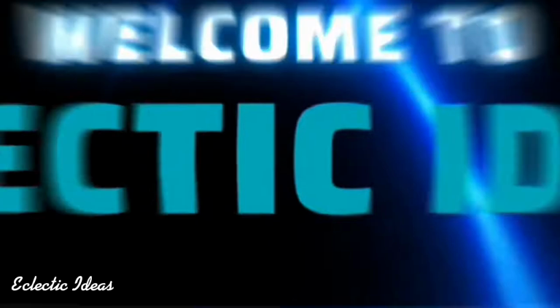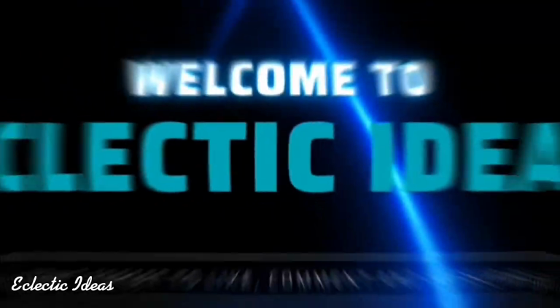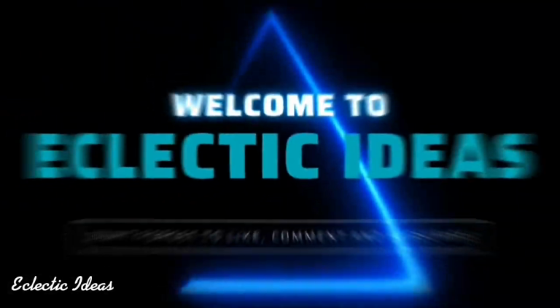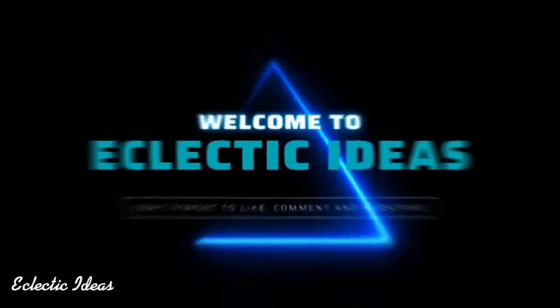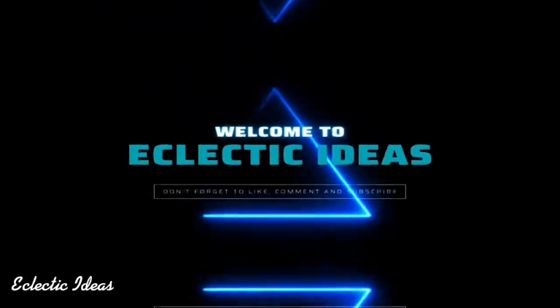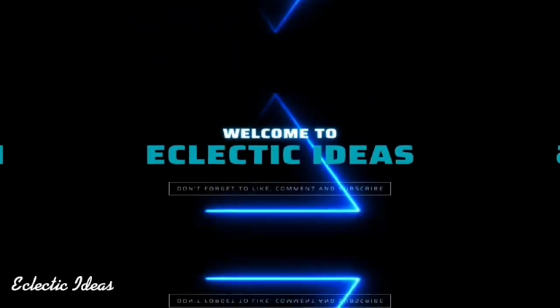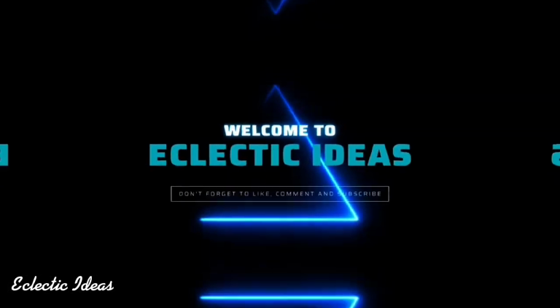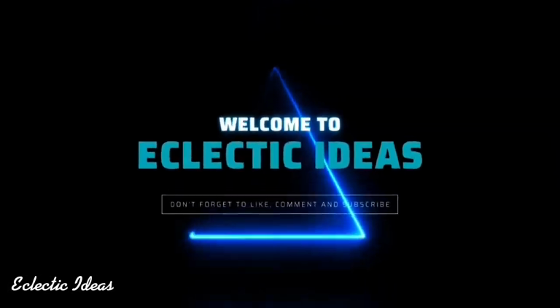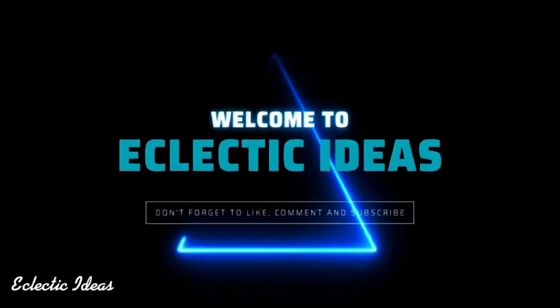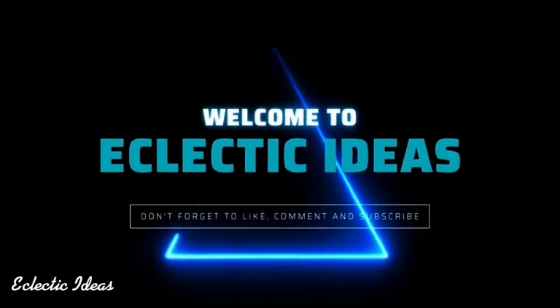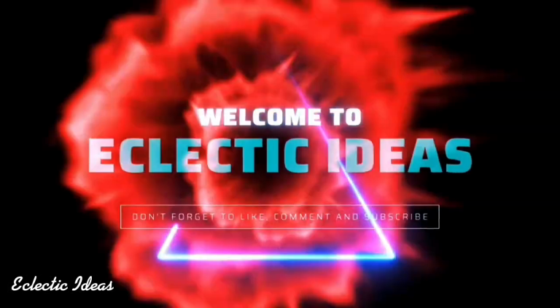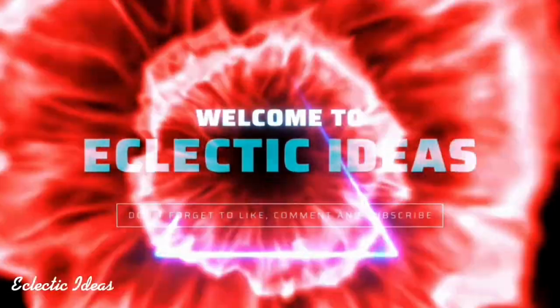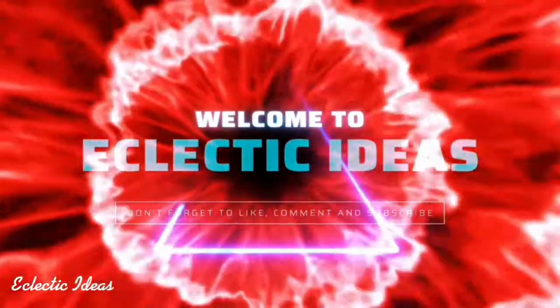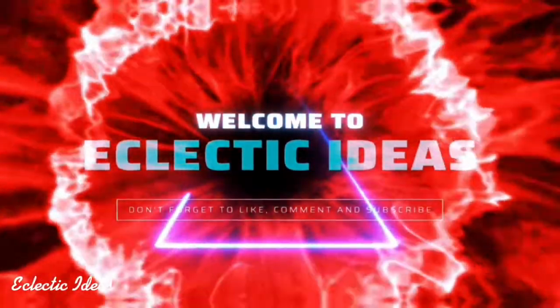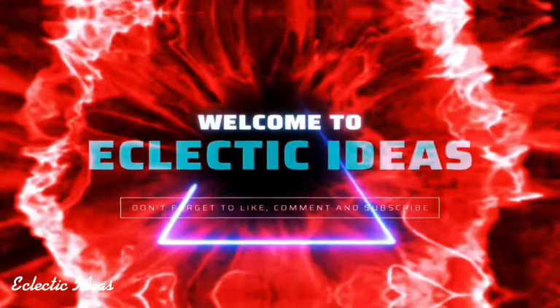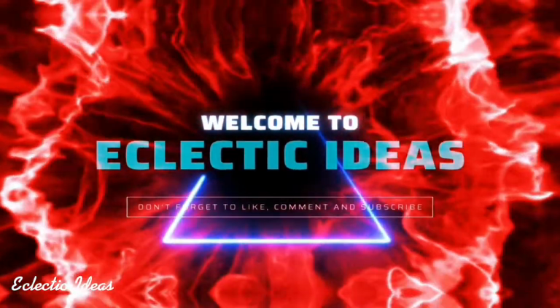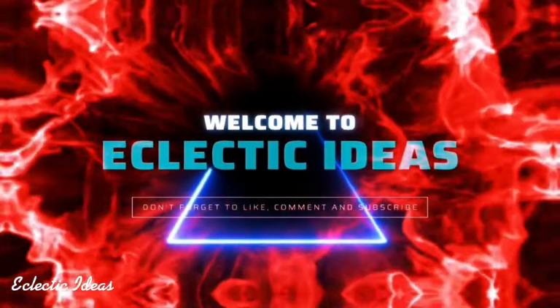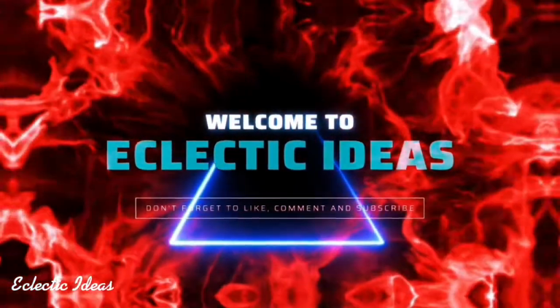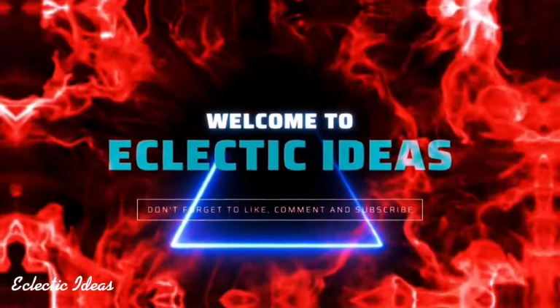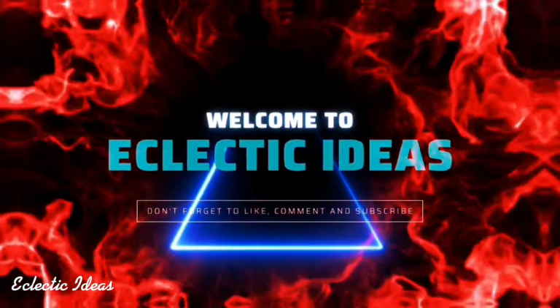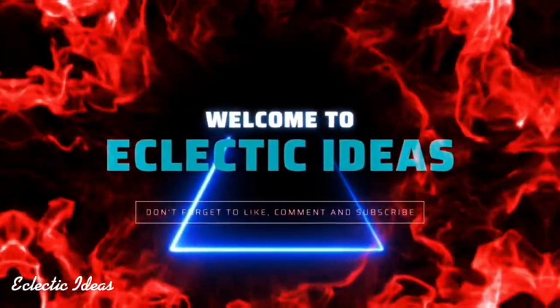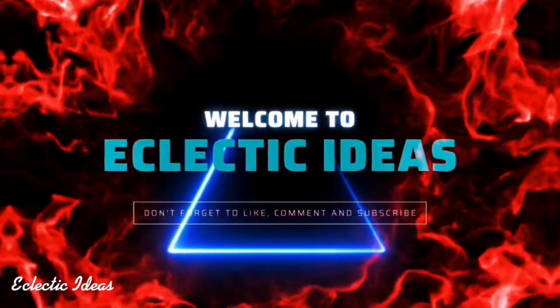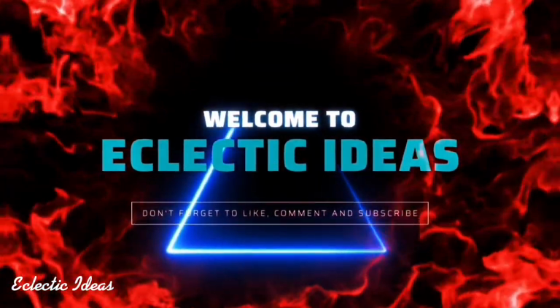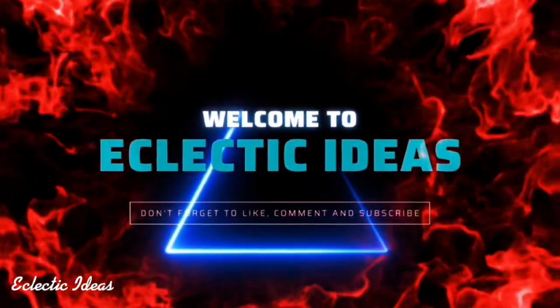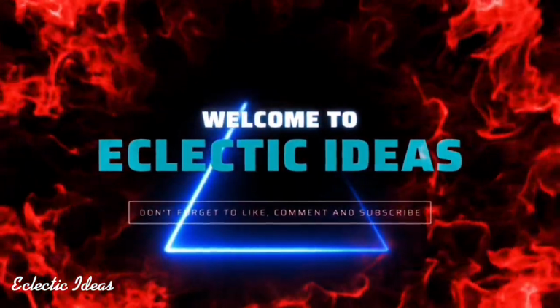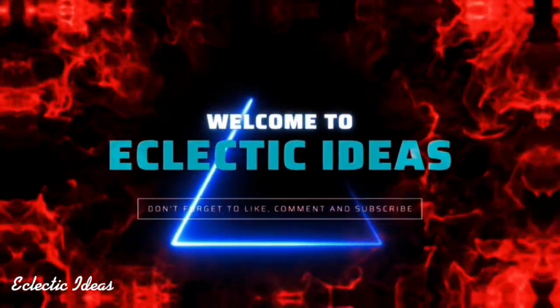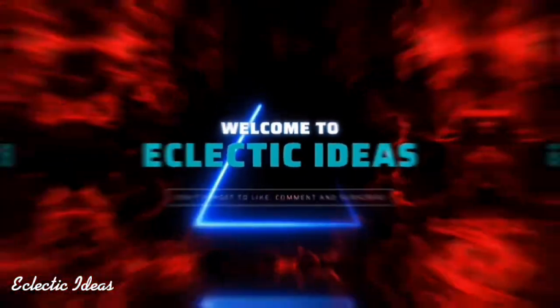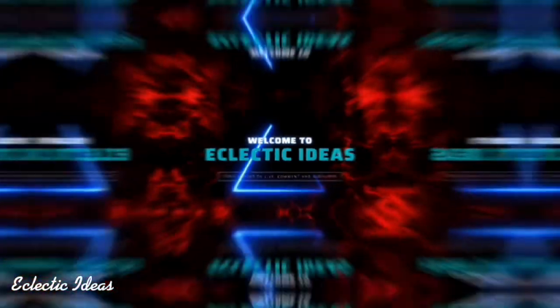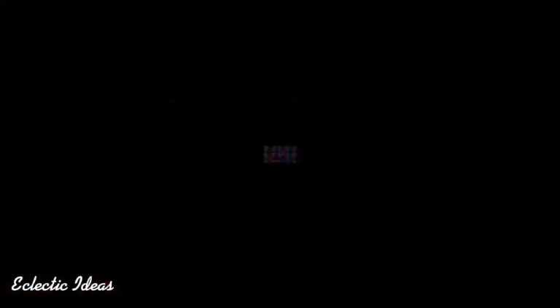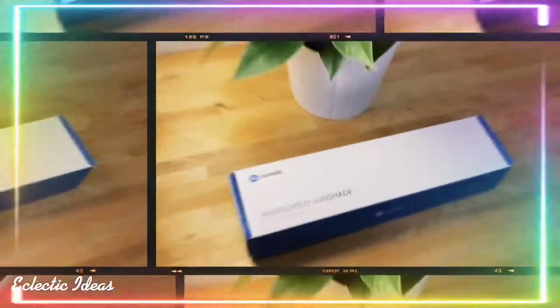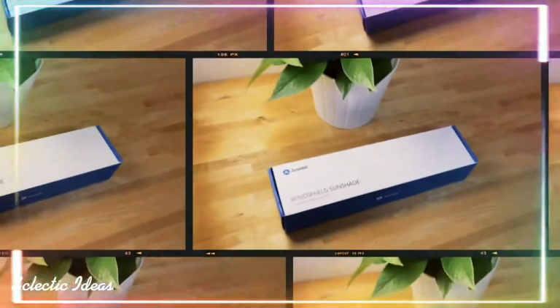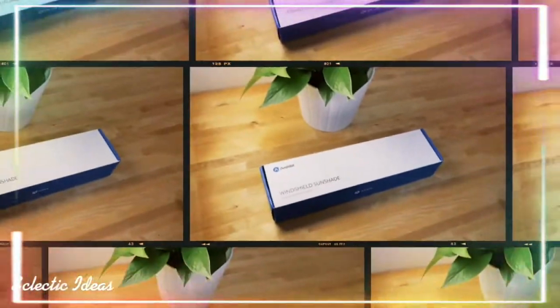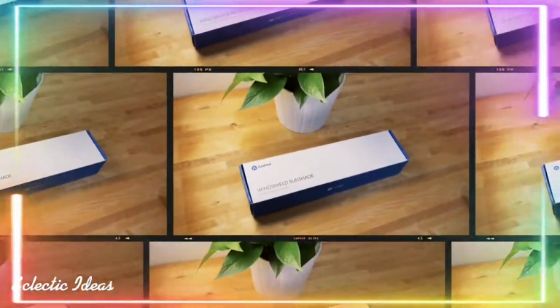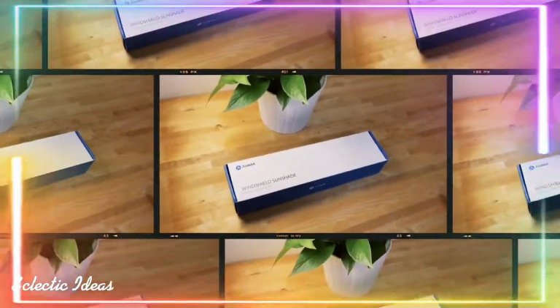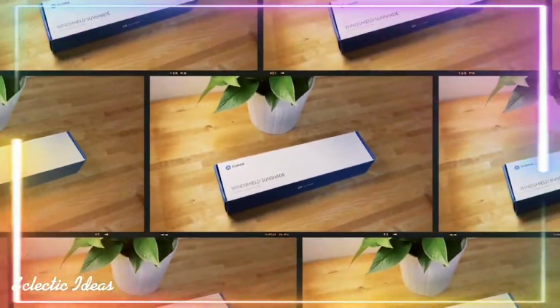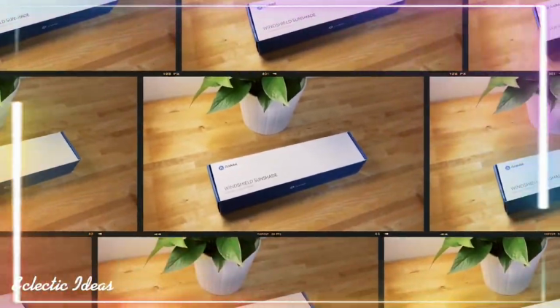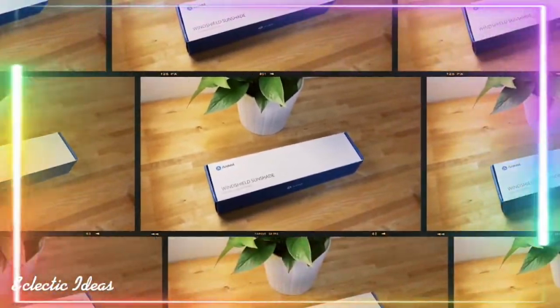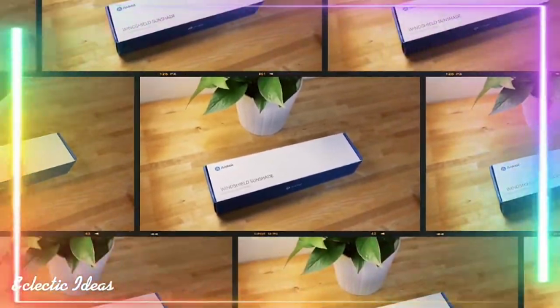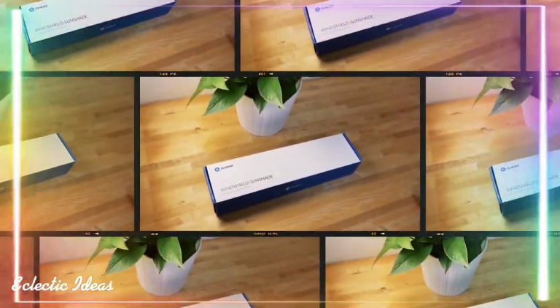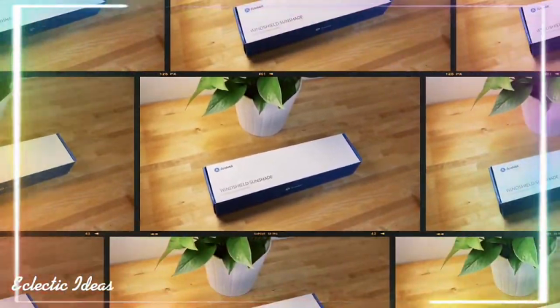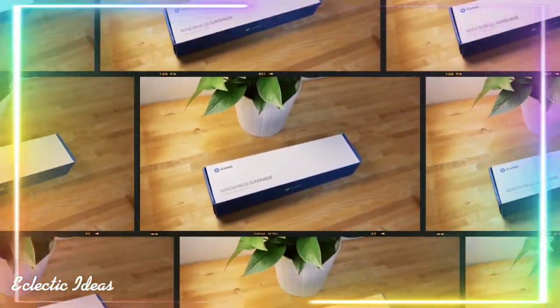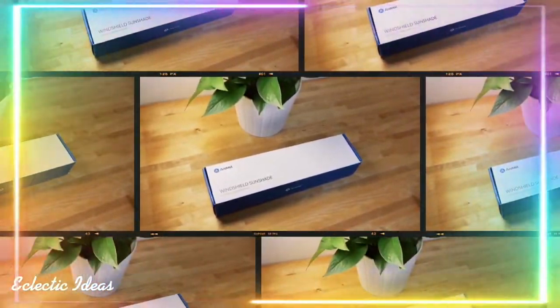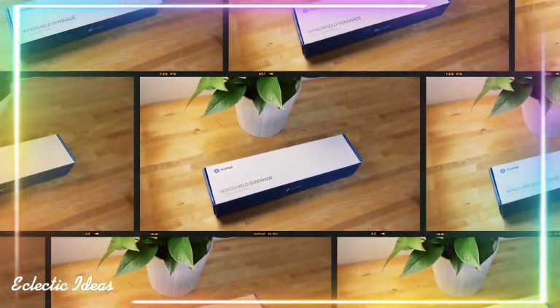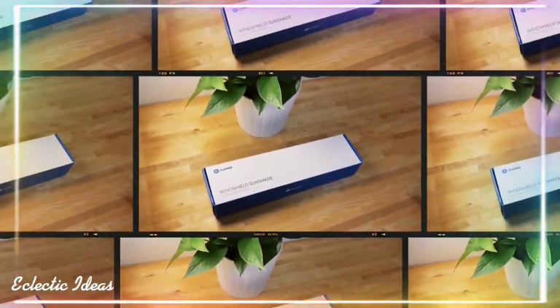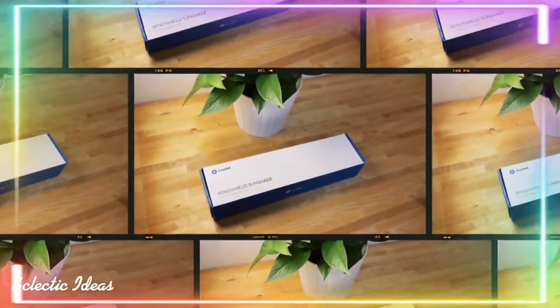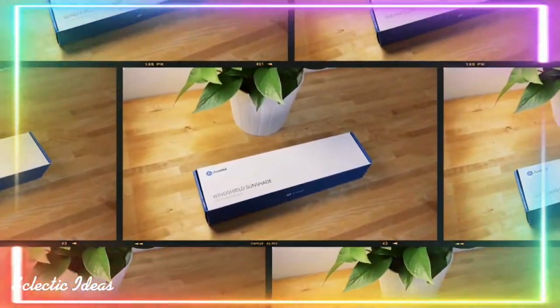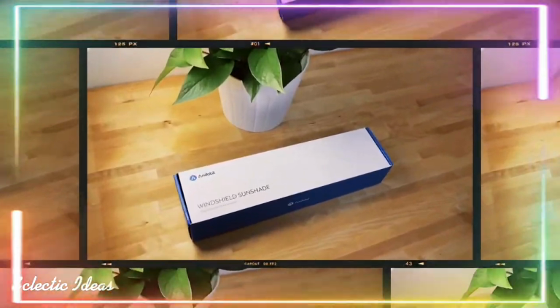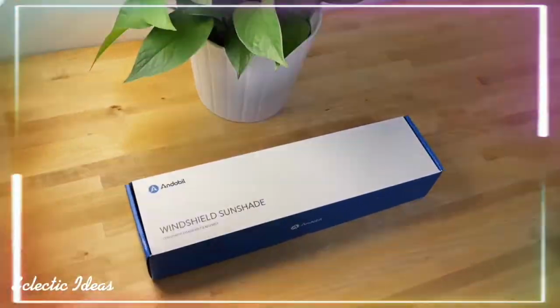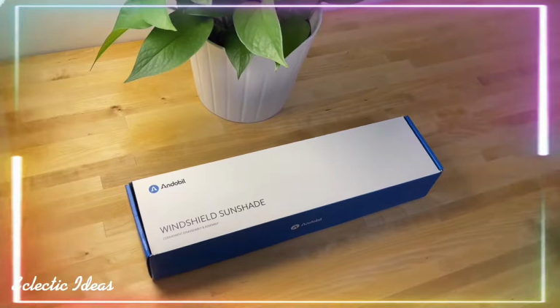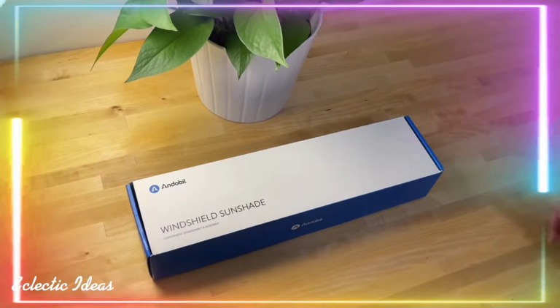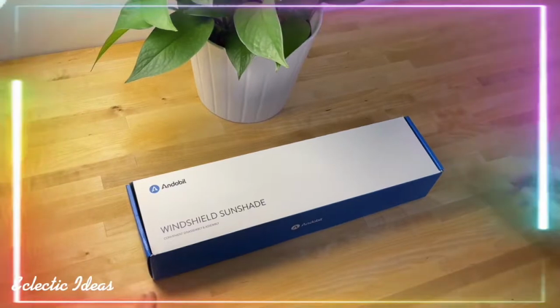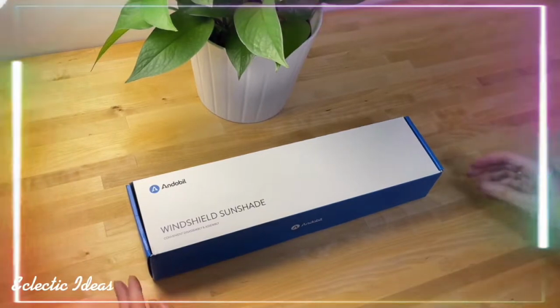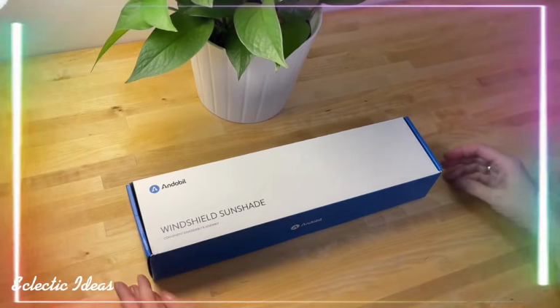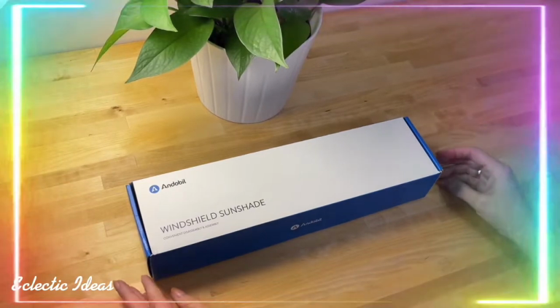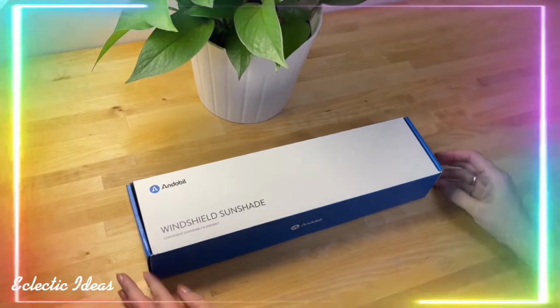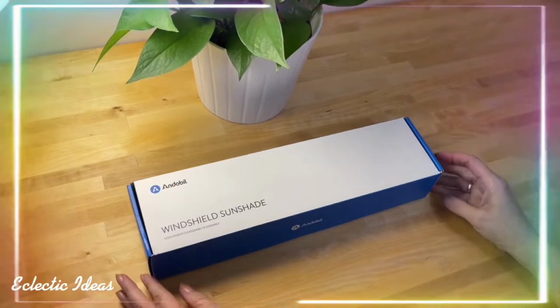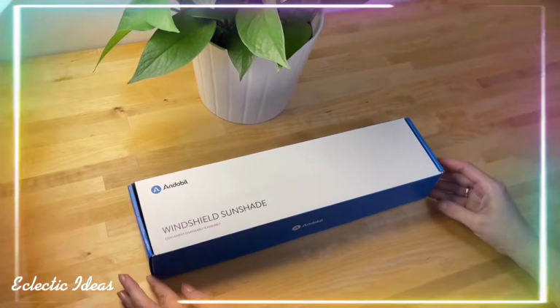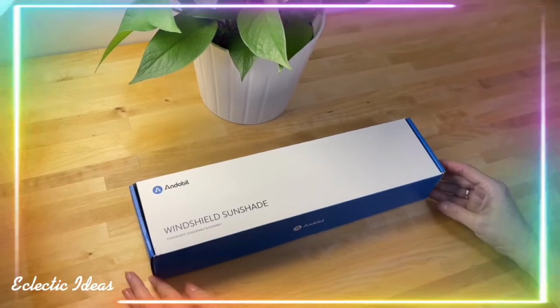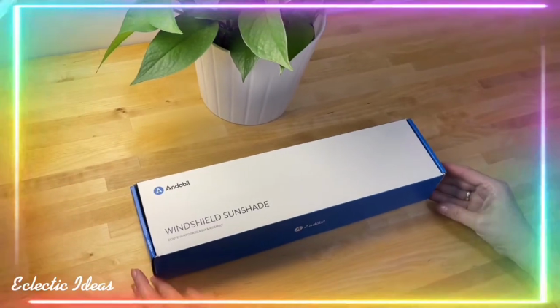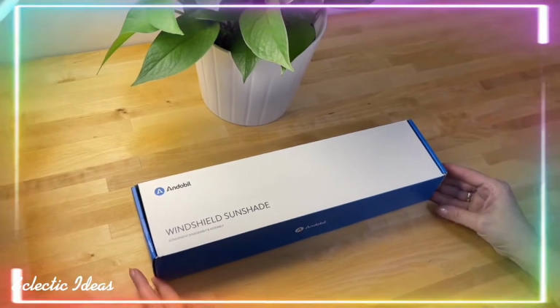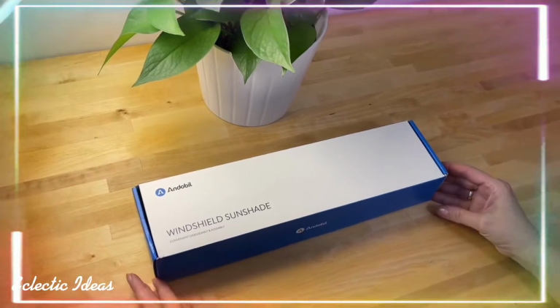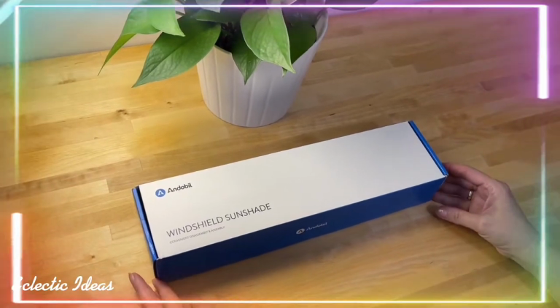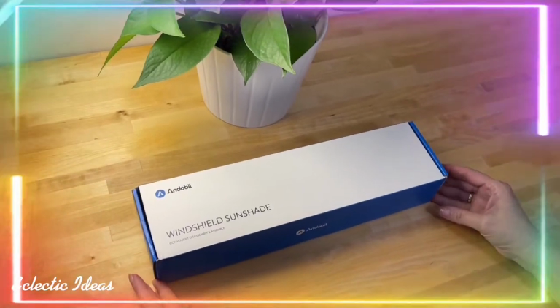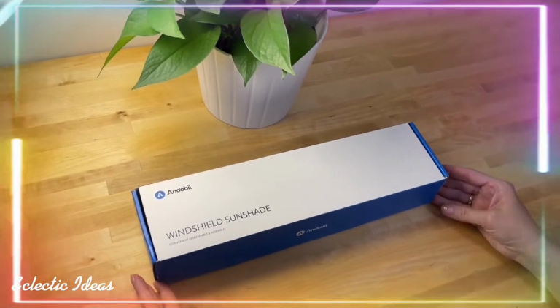Welcome to Eclectic Ideas. Today we're unboxing the Andible windshield sunshade for your car, truck, or SUV.